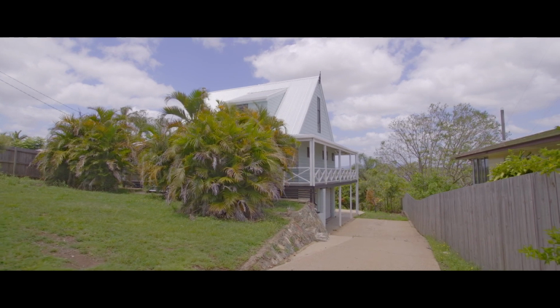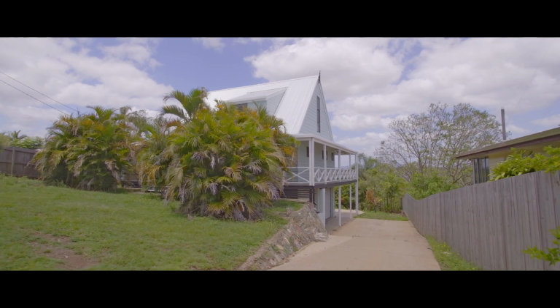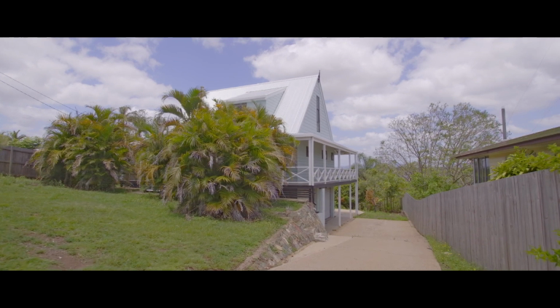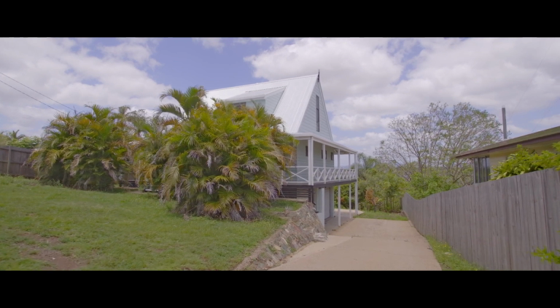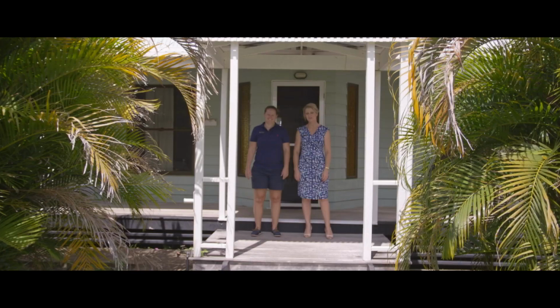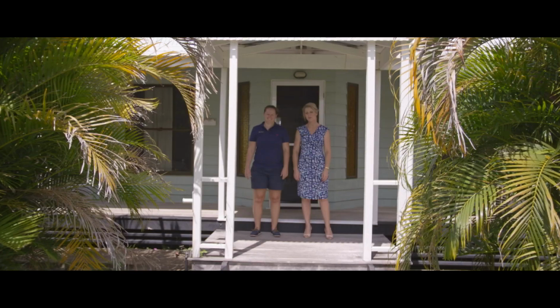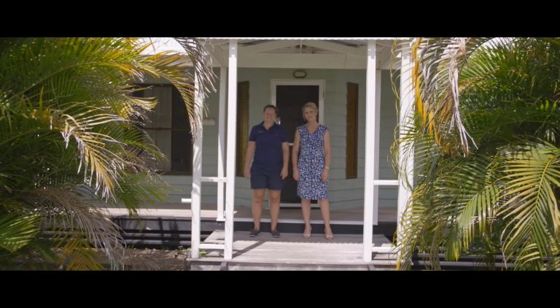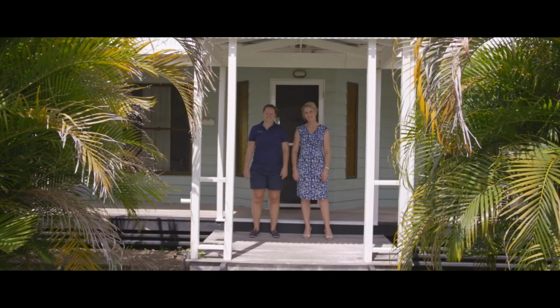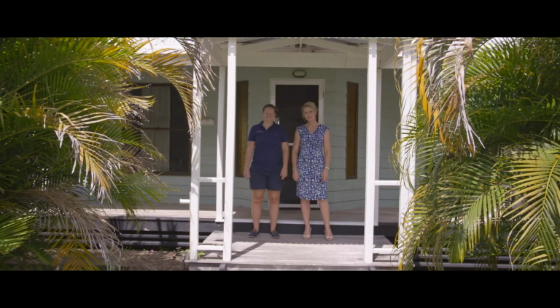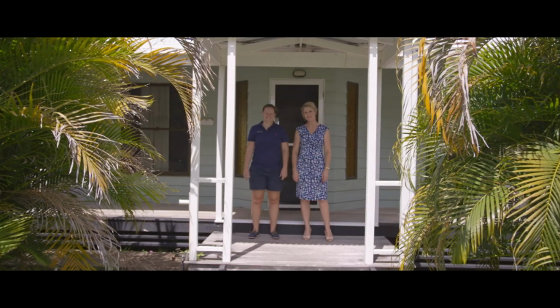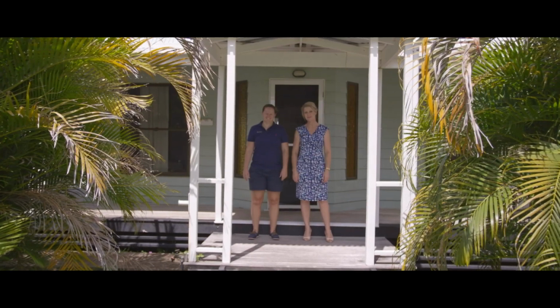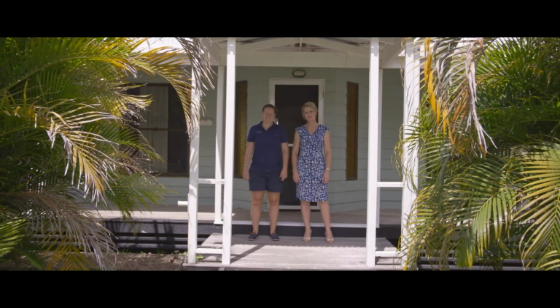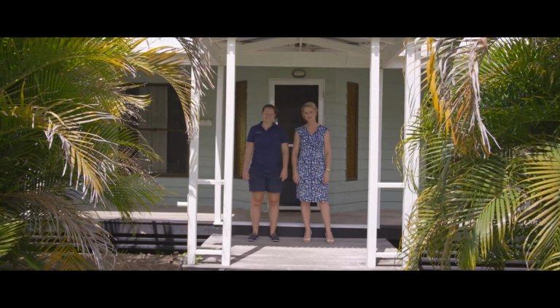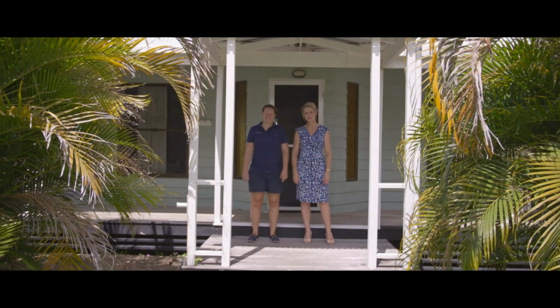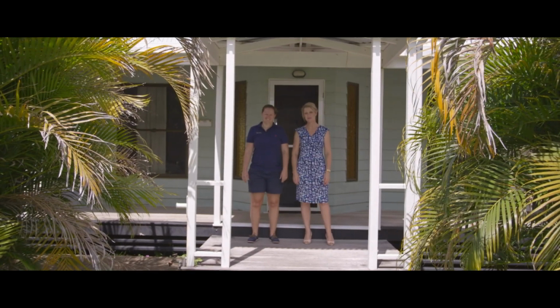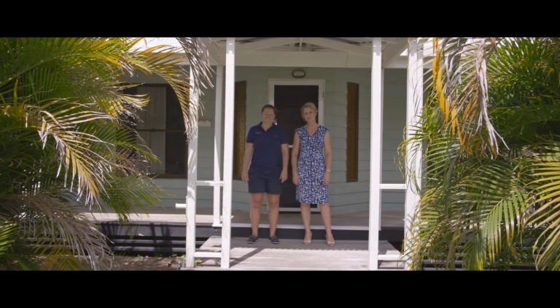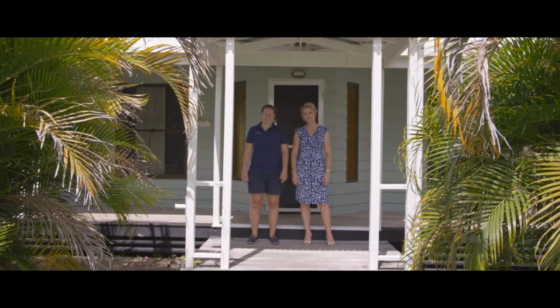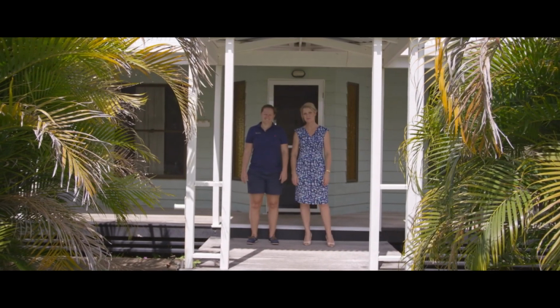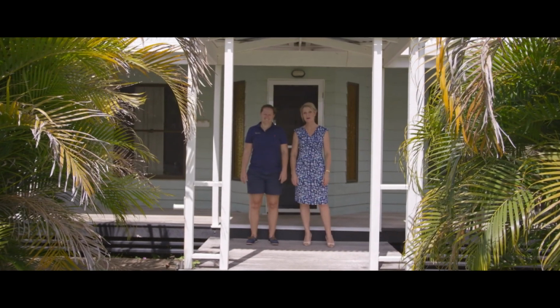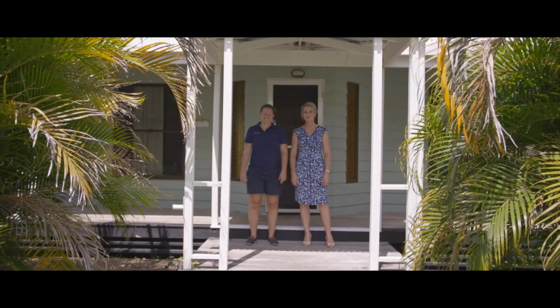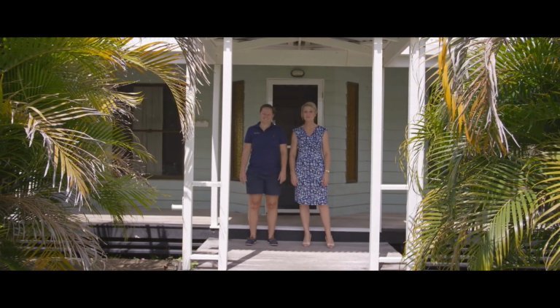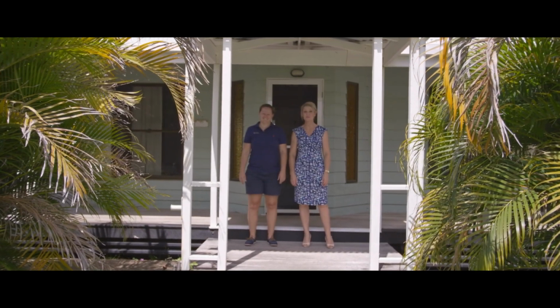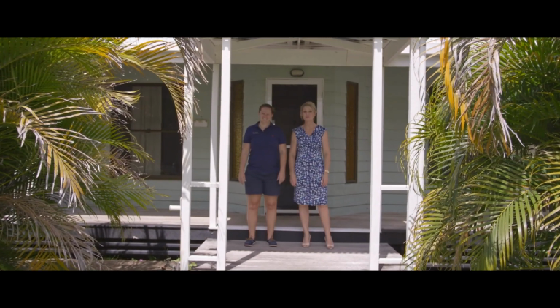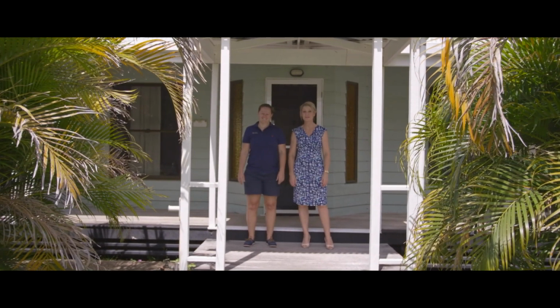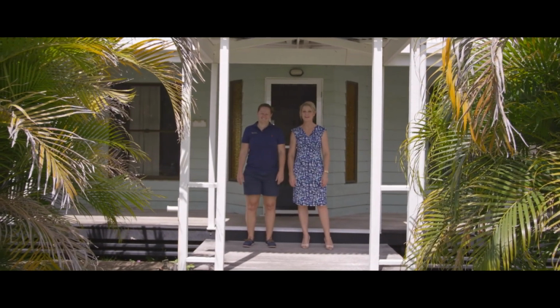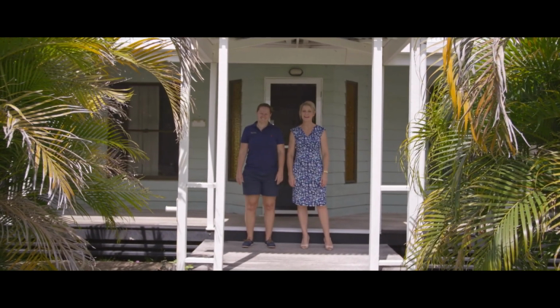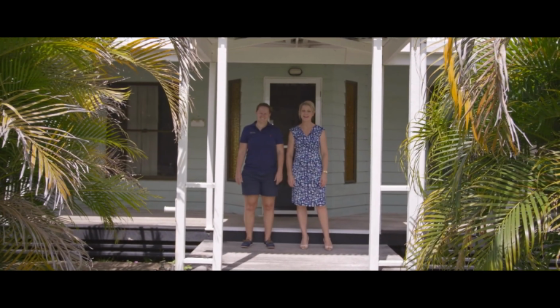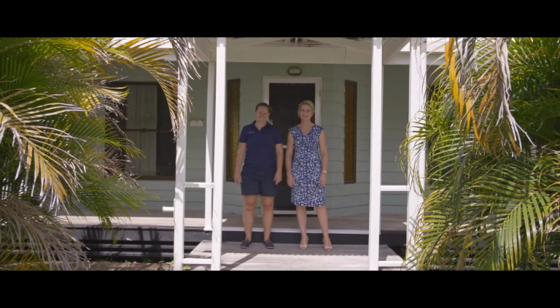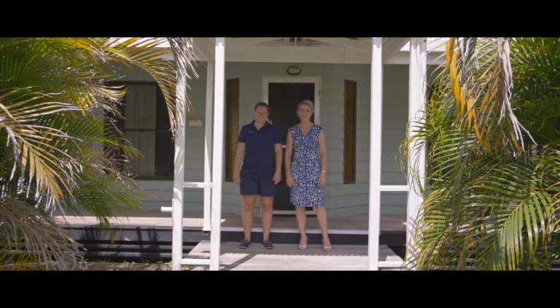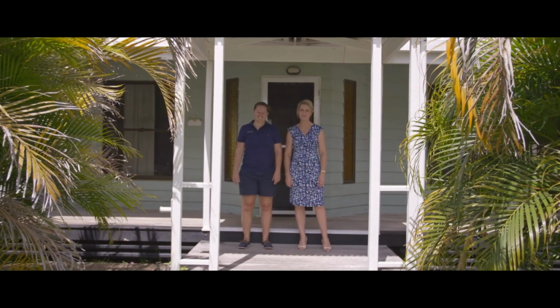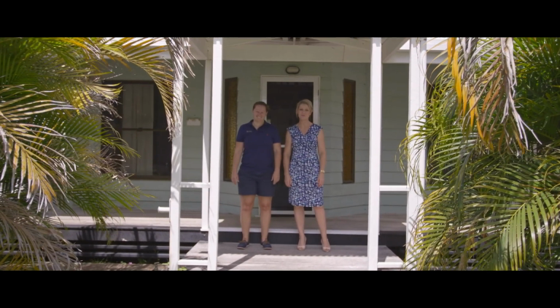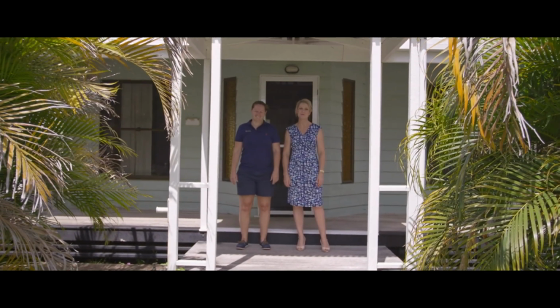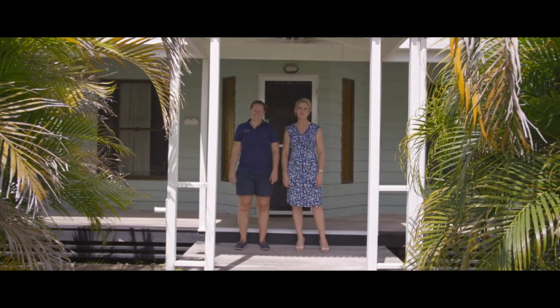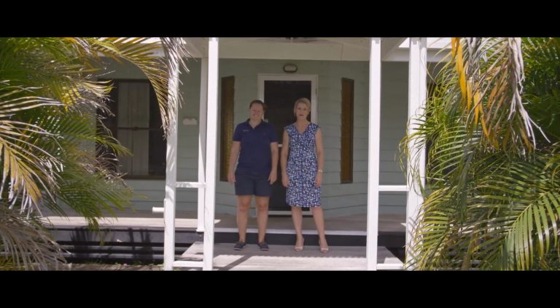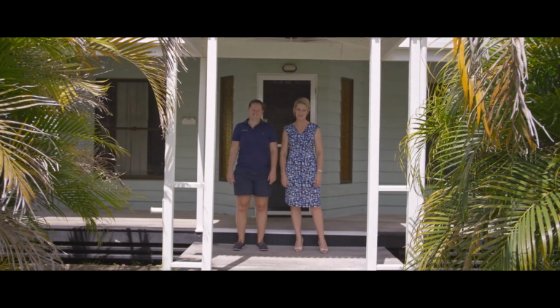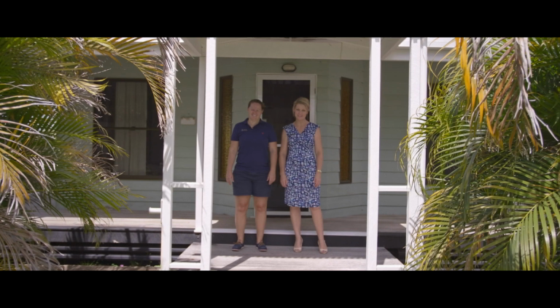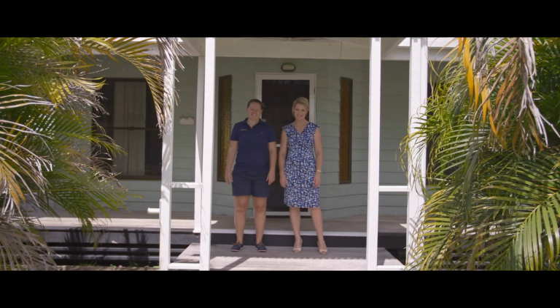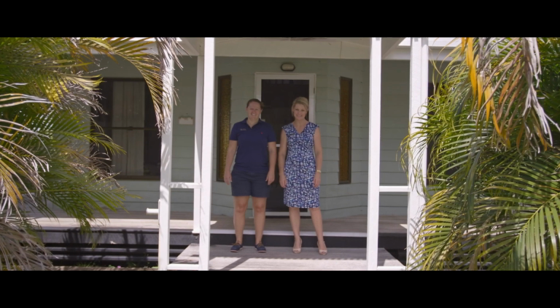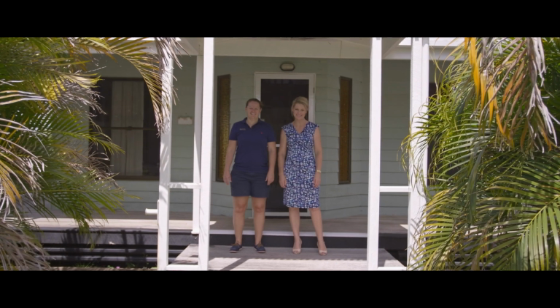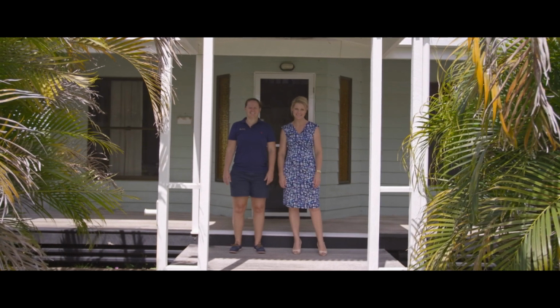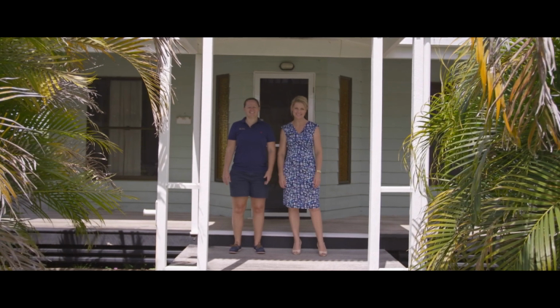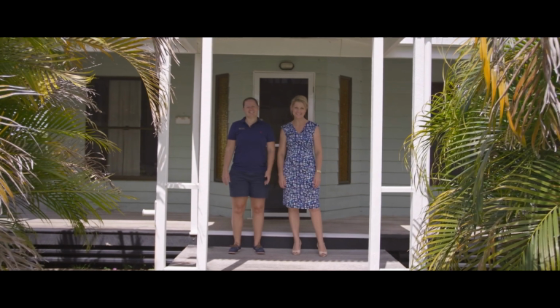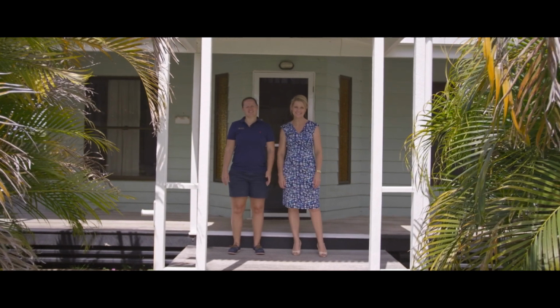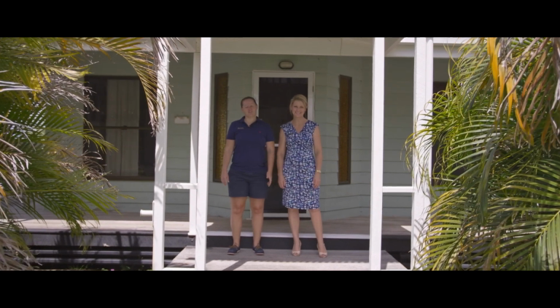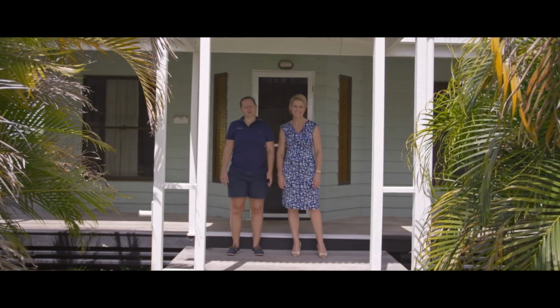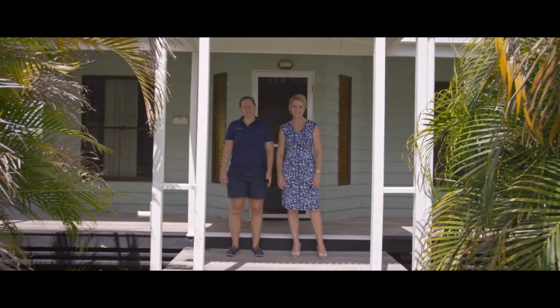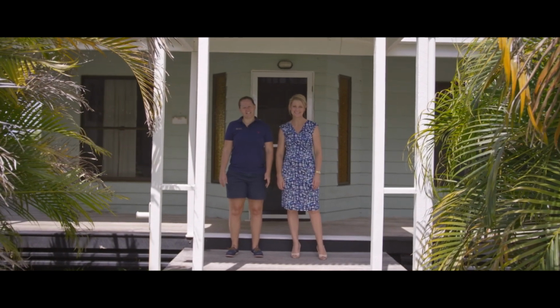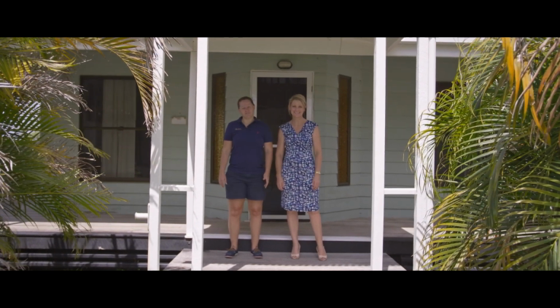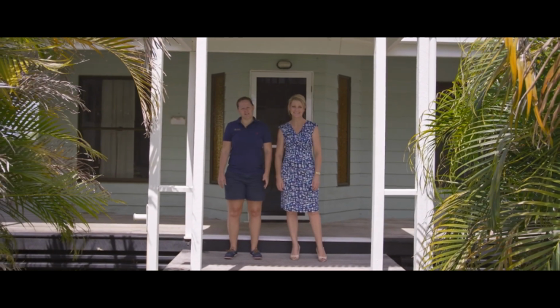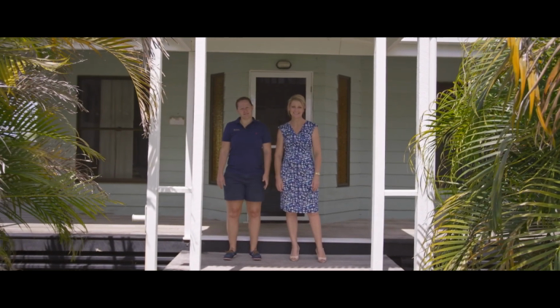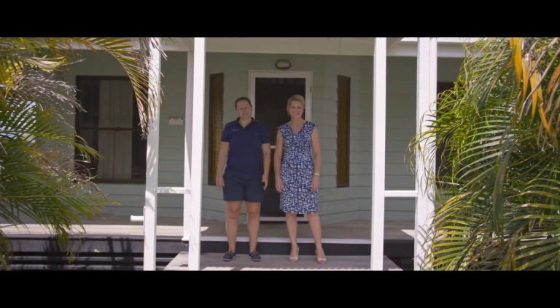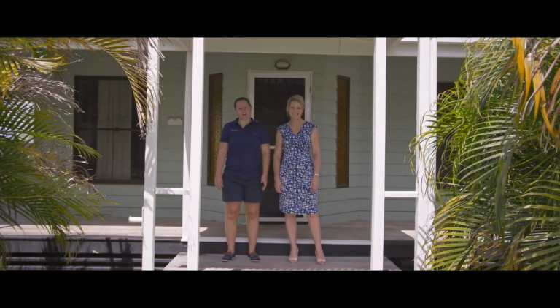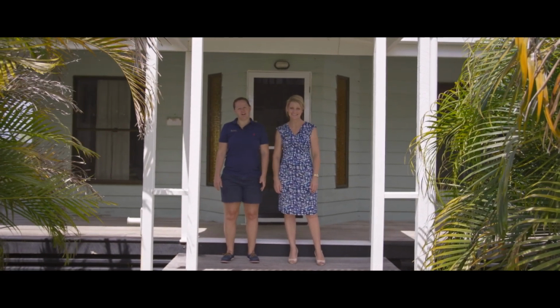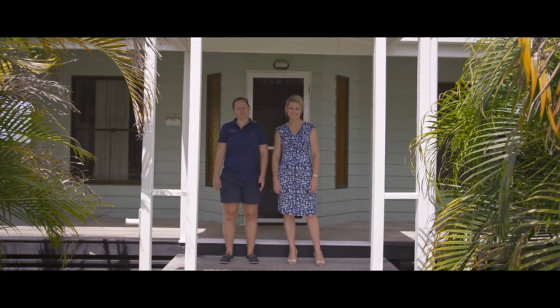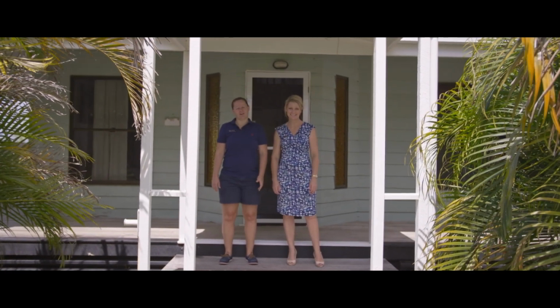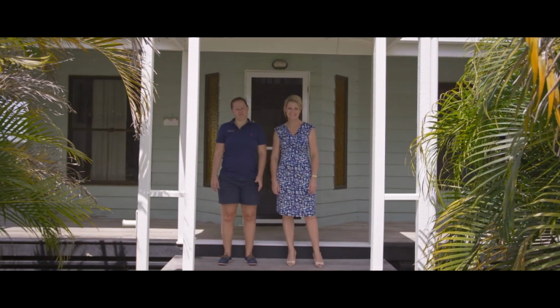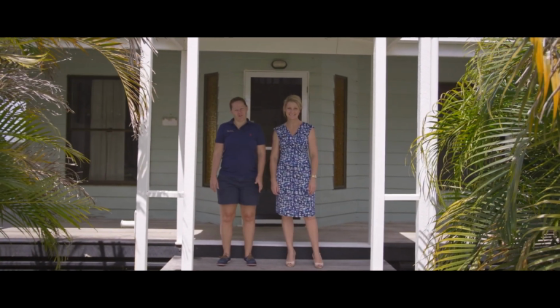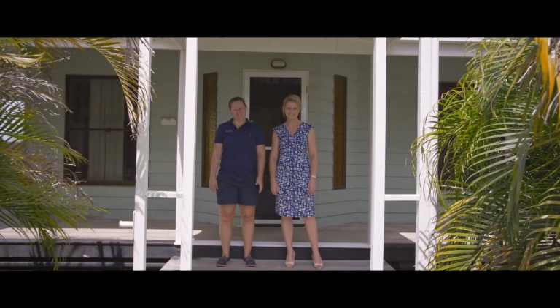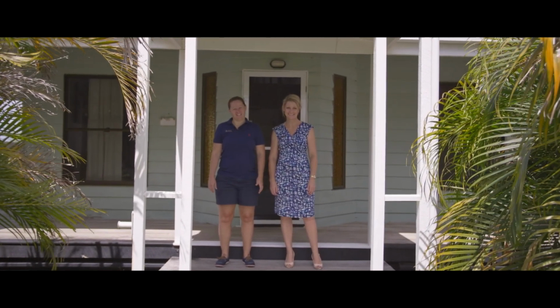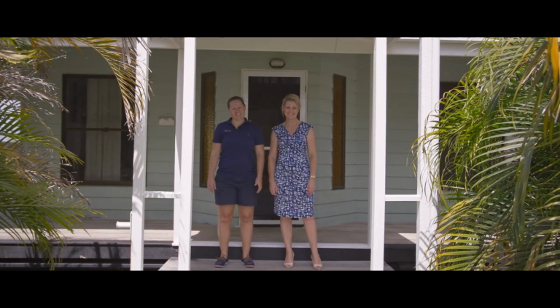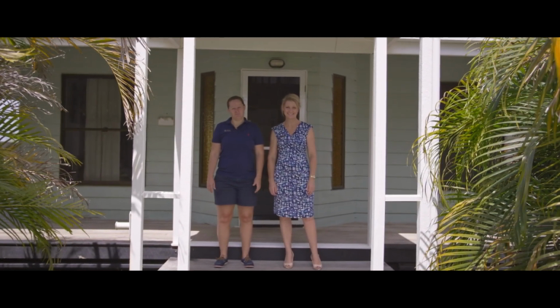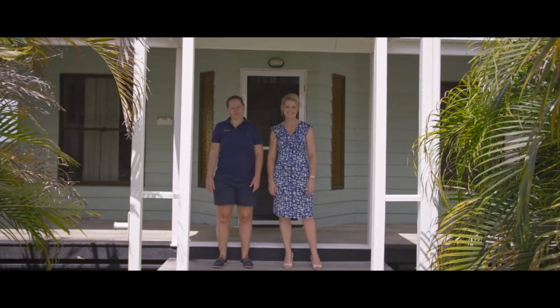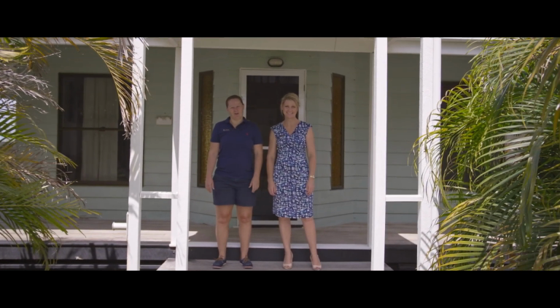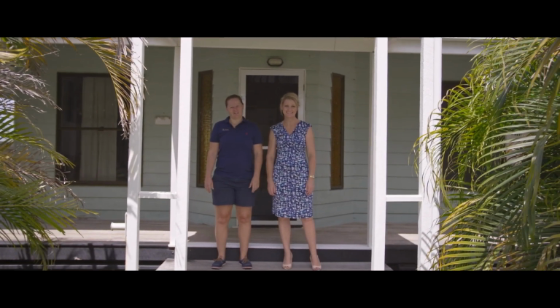Hi everyone, Tina and Steph from Anchor Realty. Welcome to 49A Inglewood Road. This is a striking family home on a very large block.